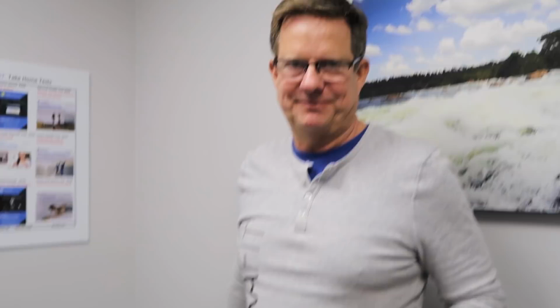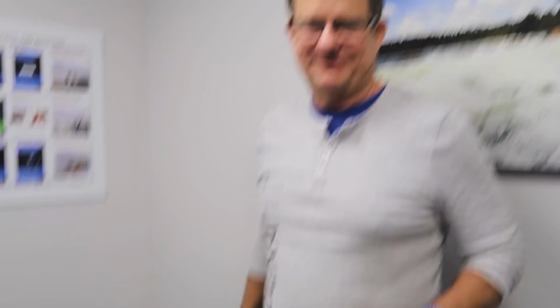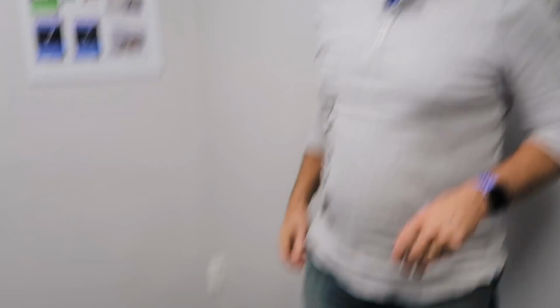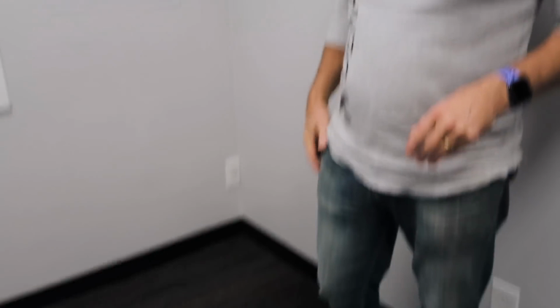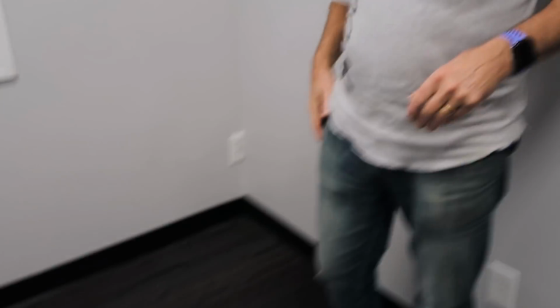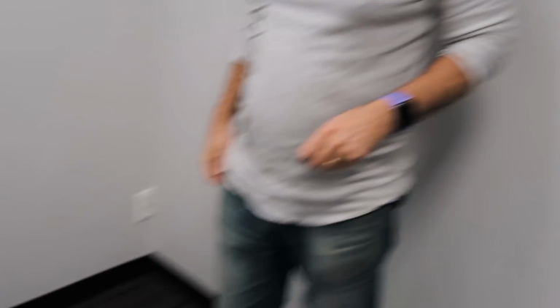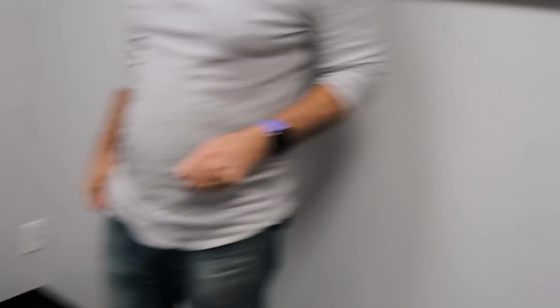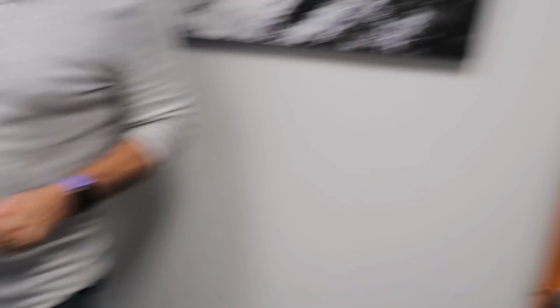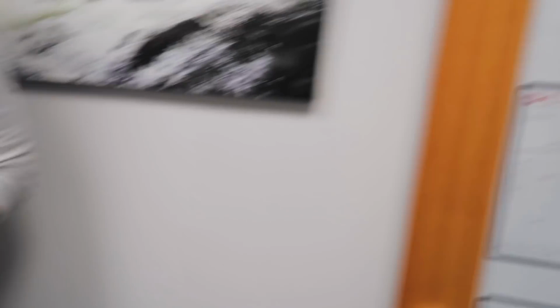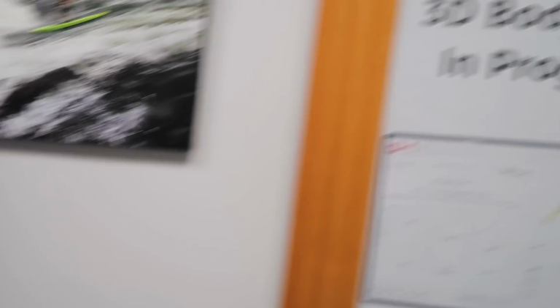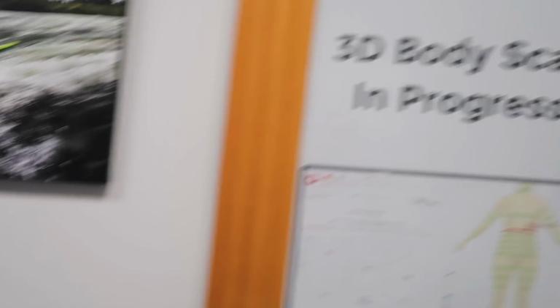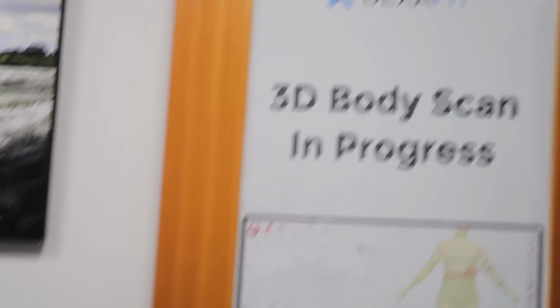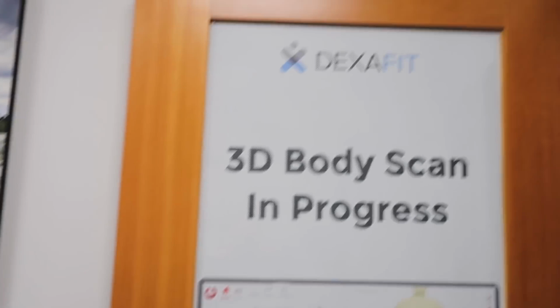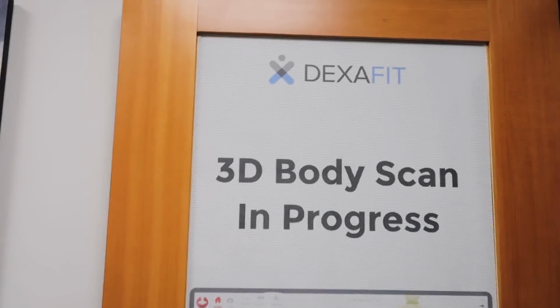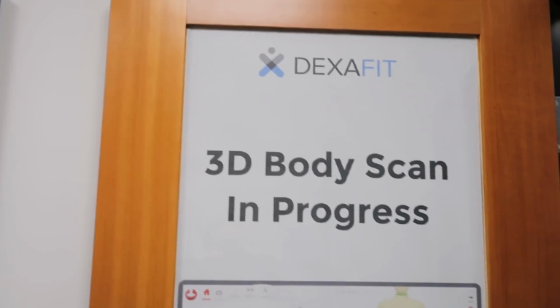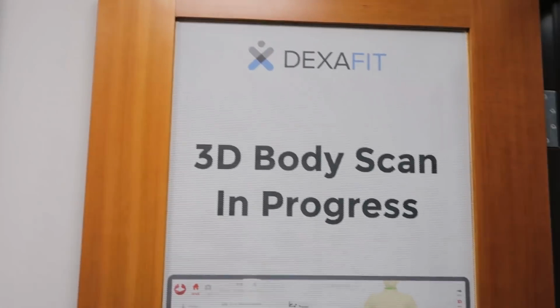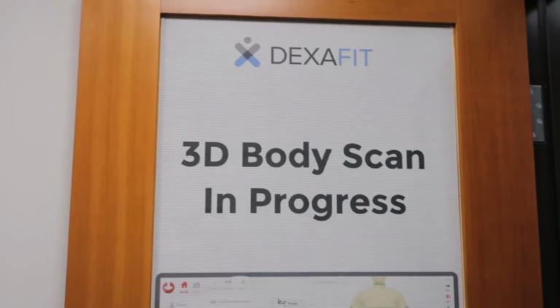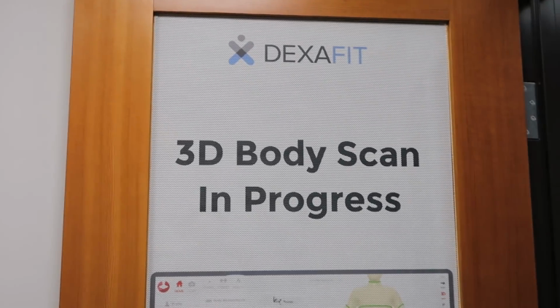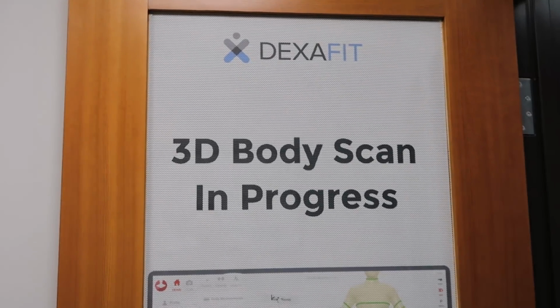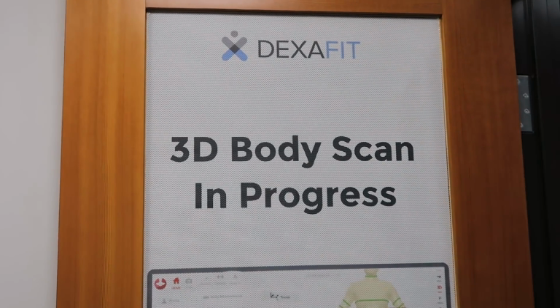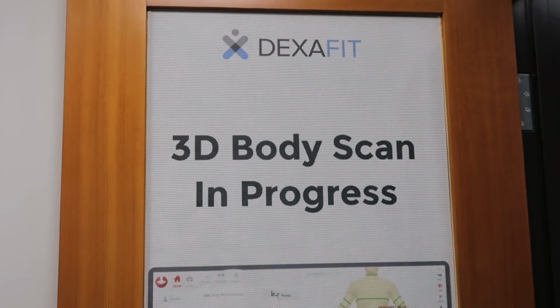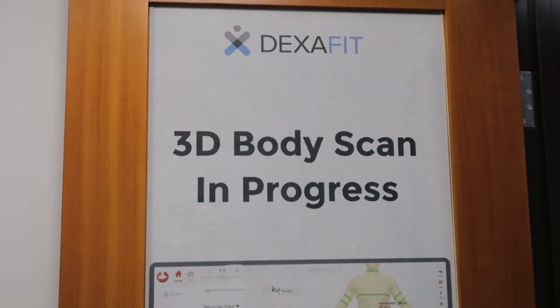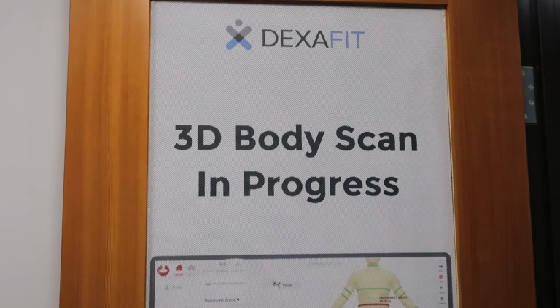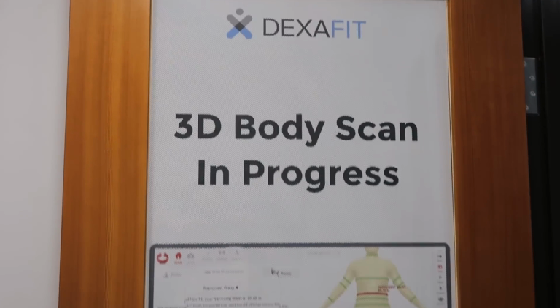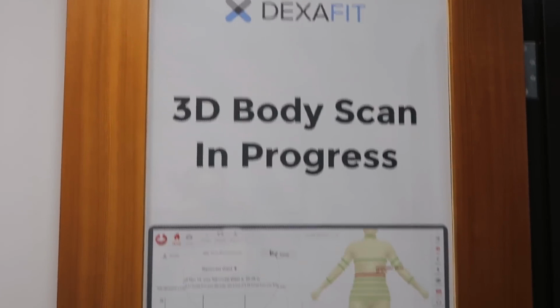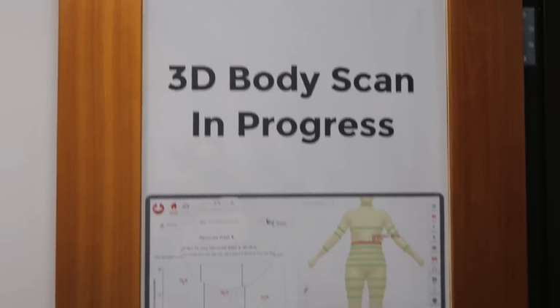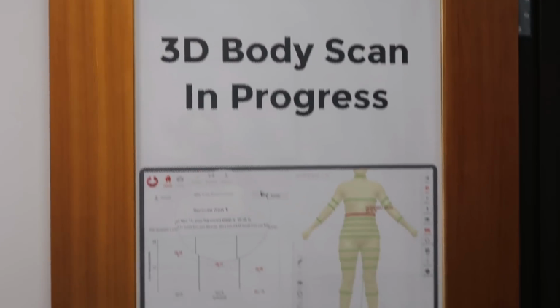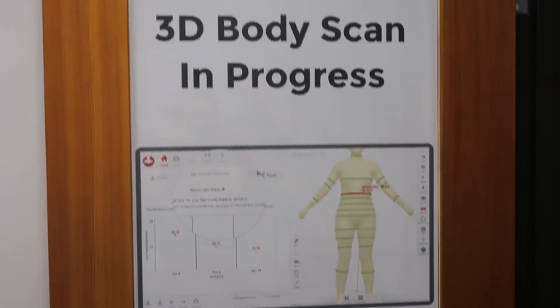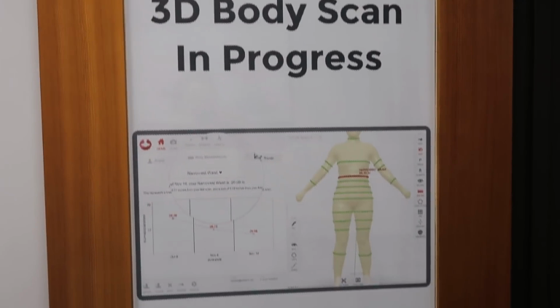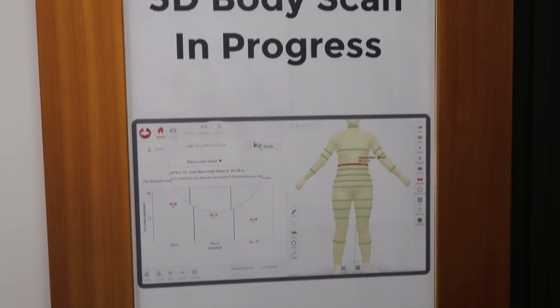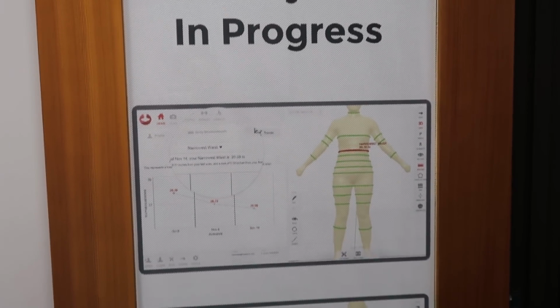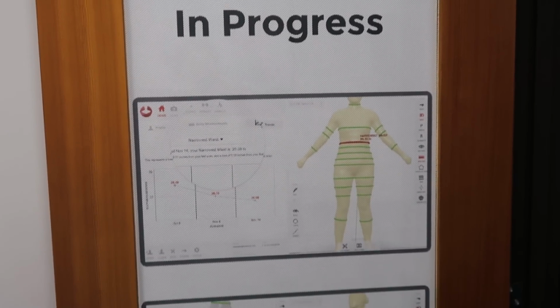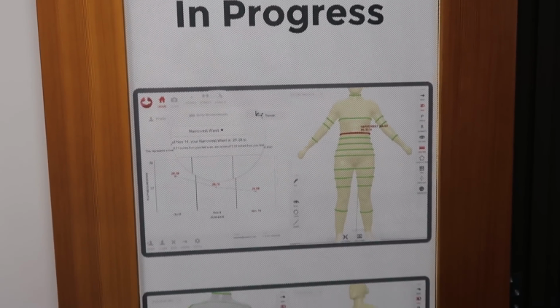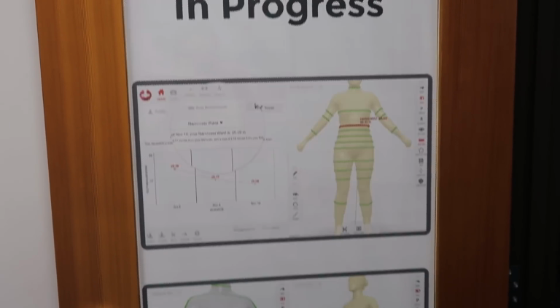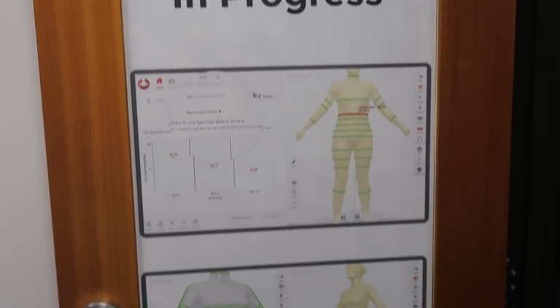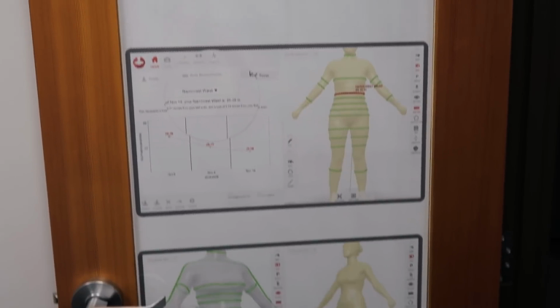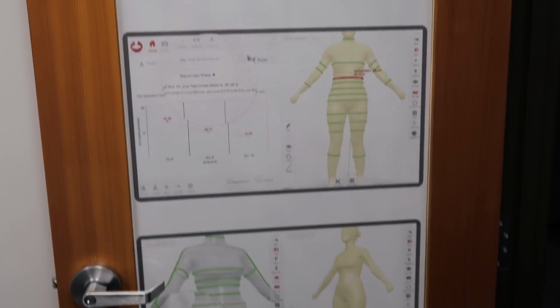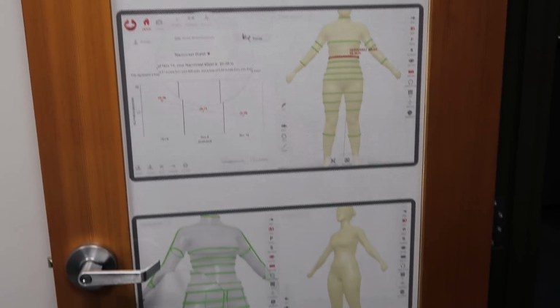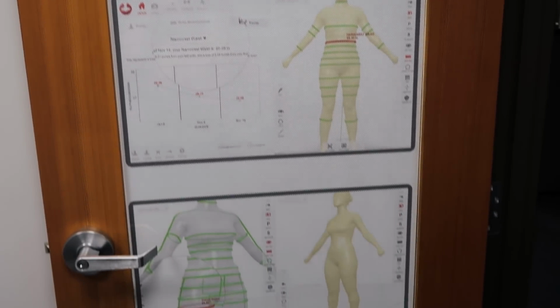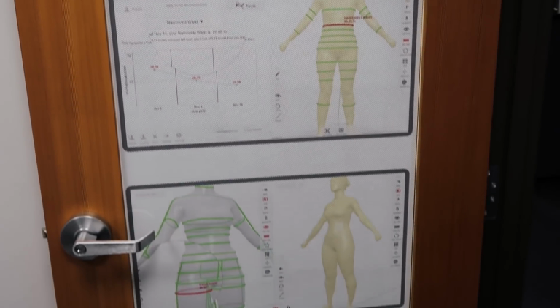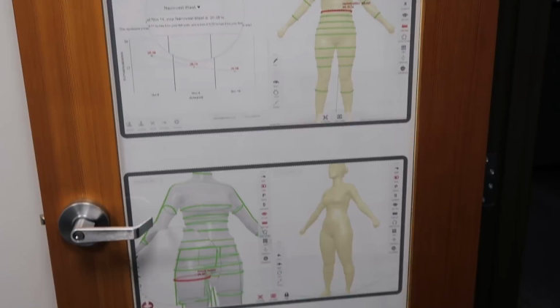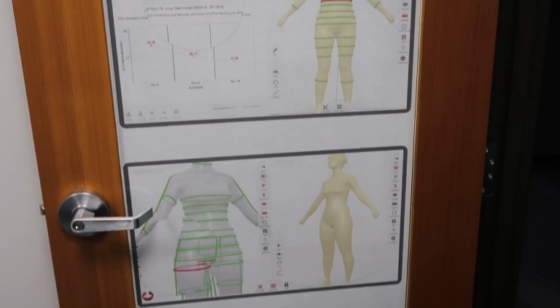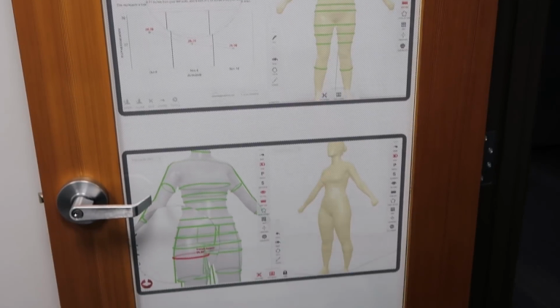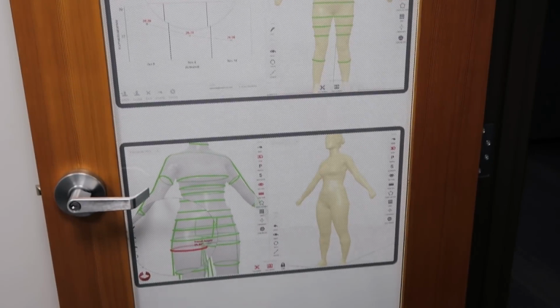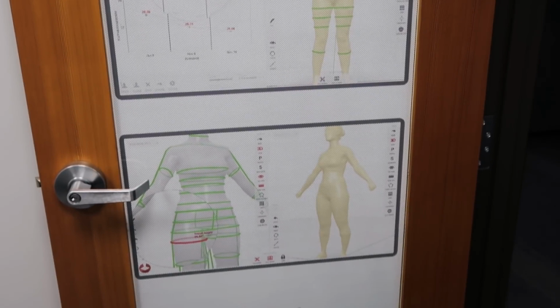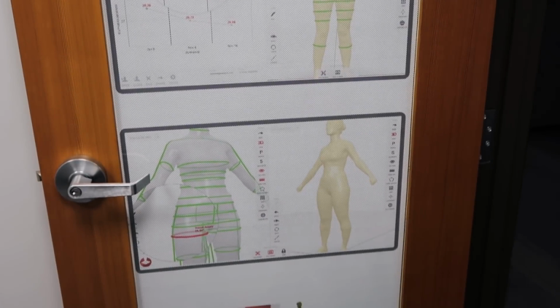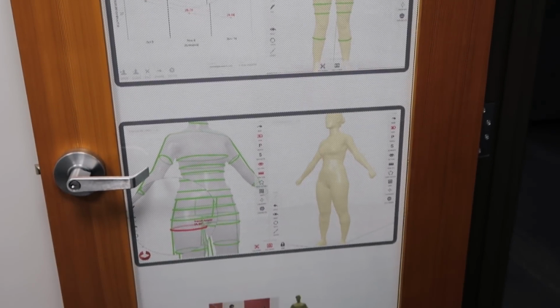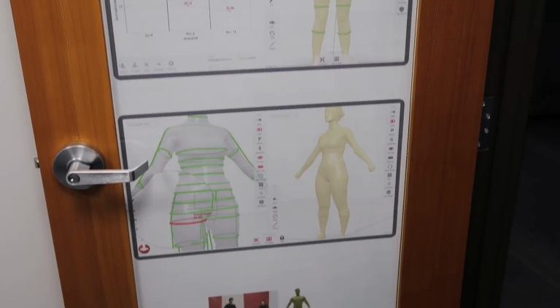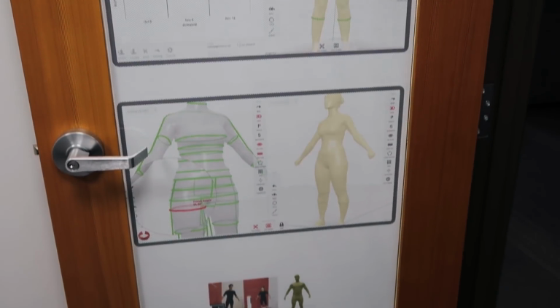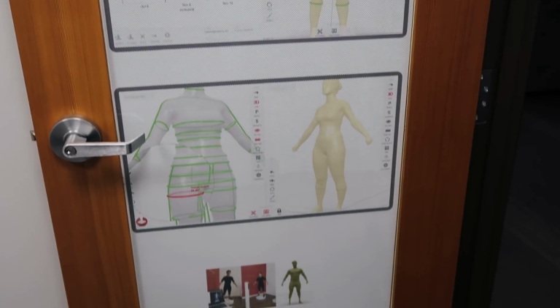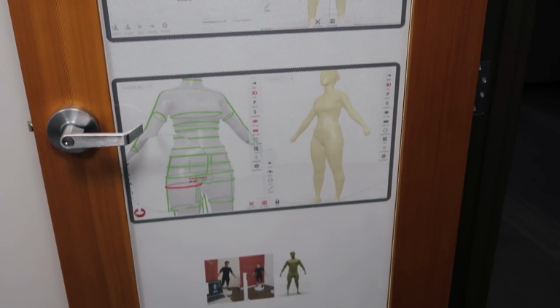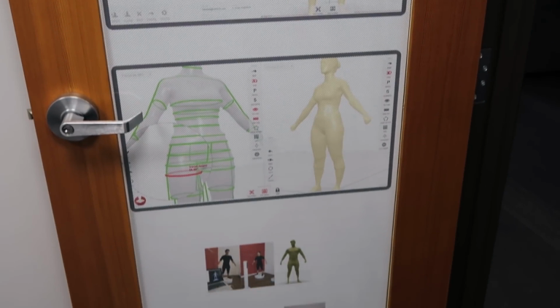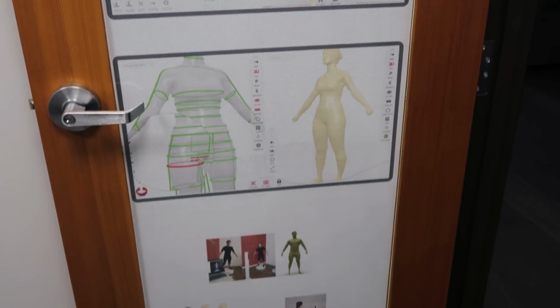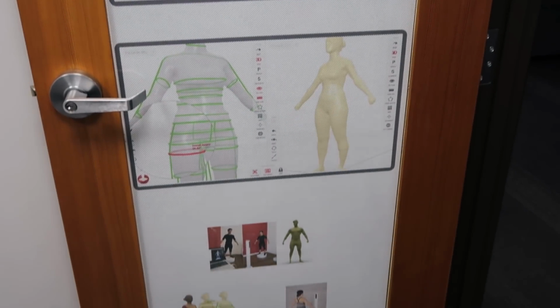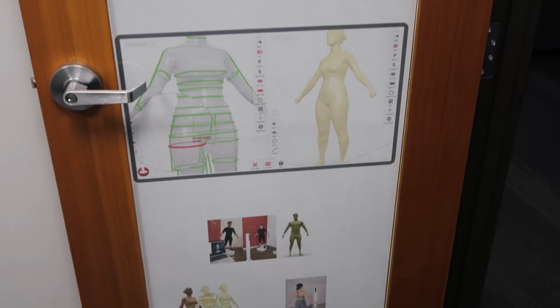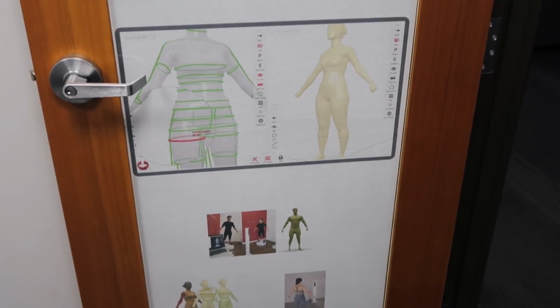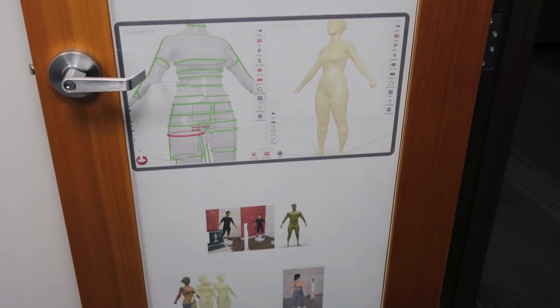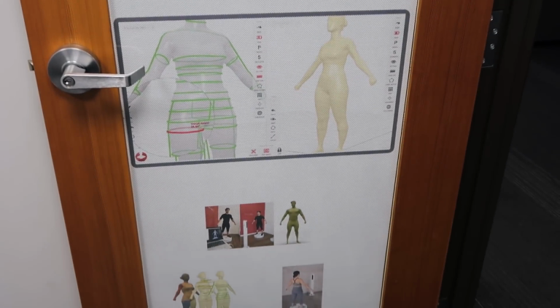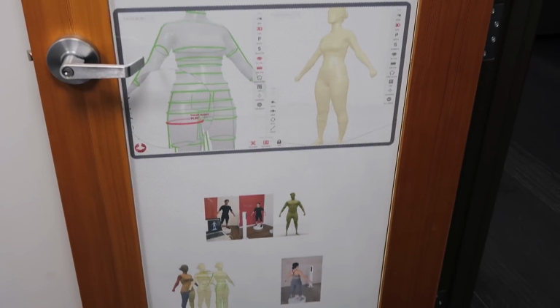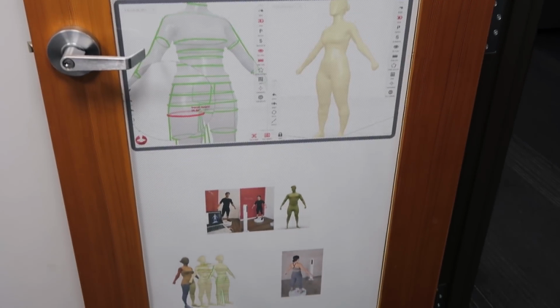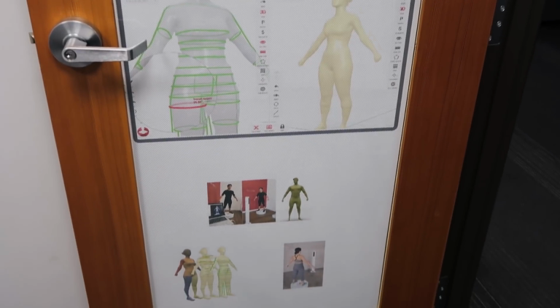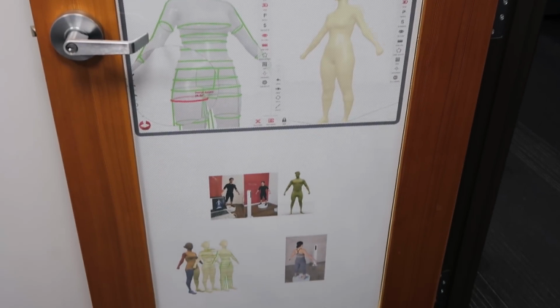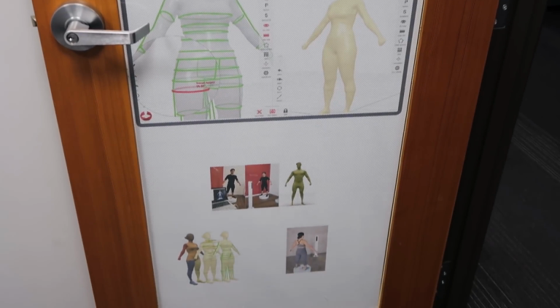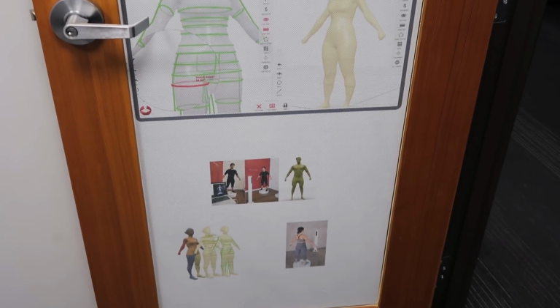So this is a 3D body scanning process. This gives you a good look at the outside of the body and you can see any changes in the future.